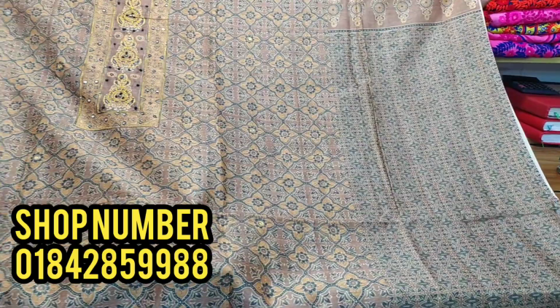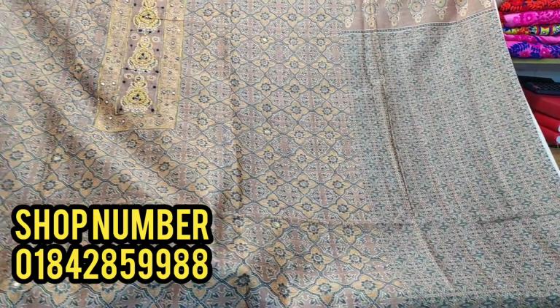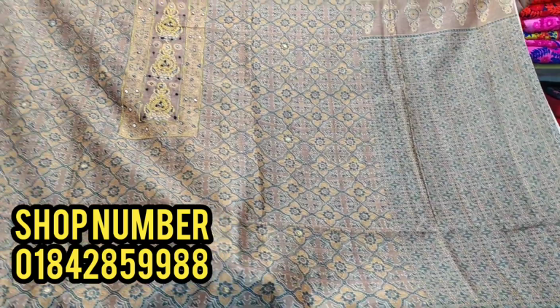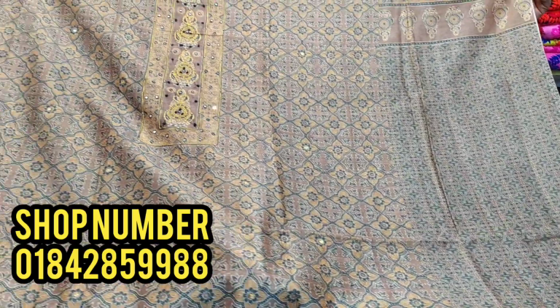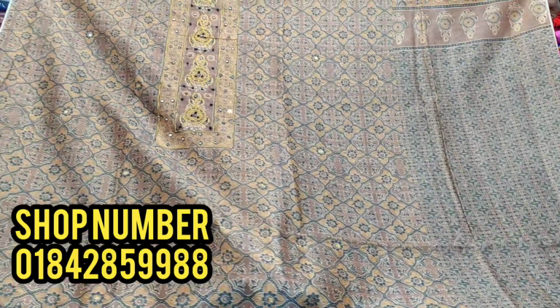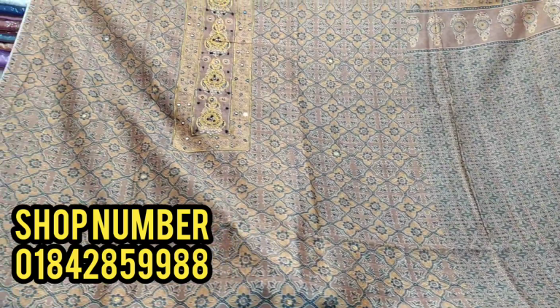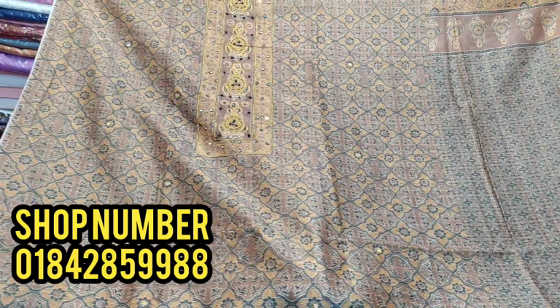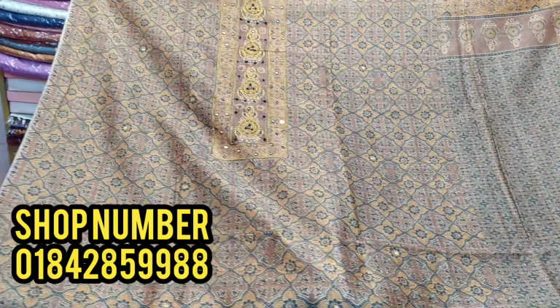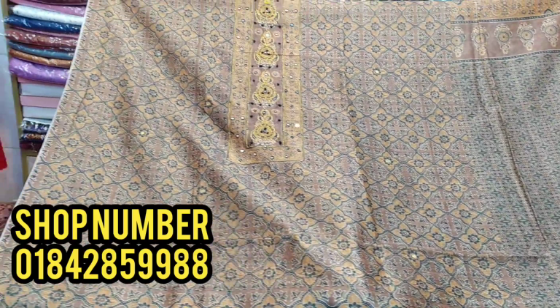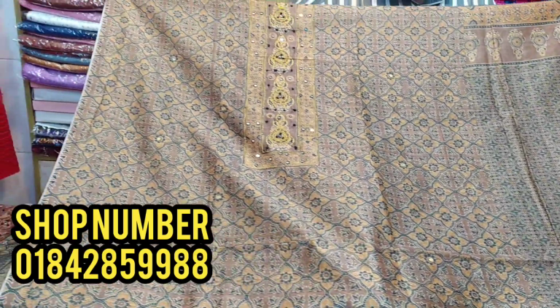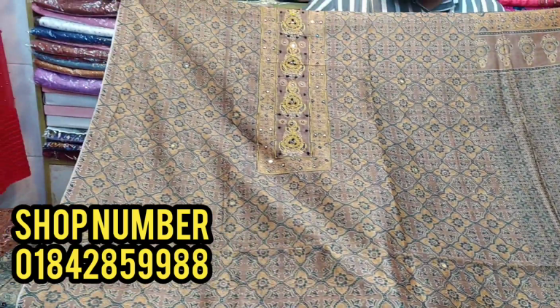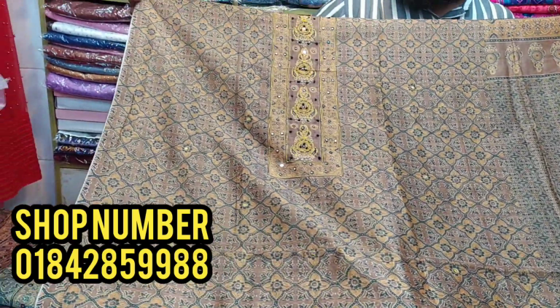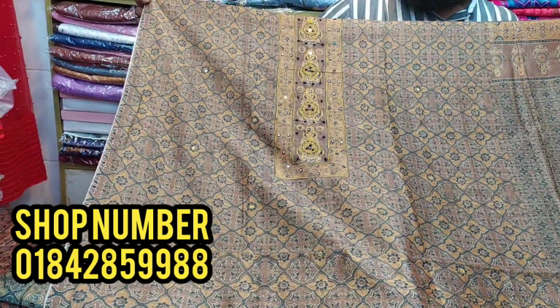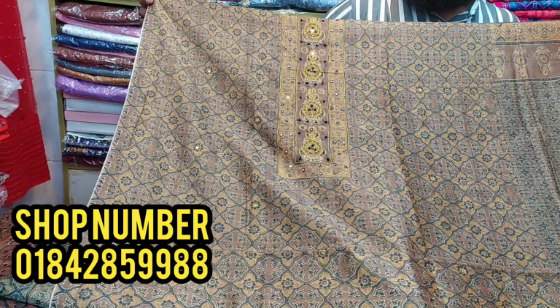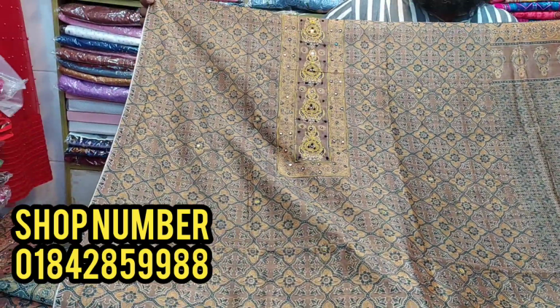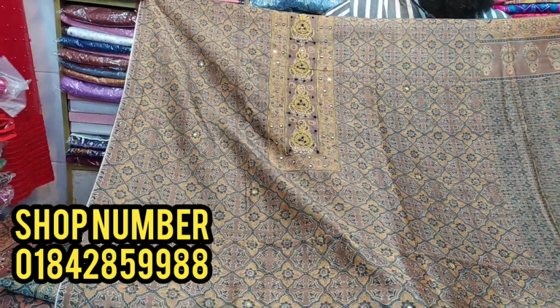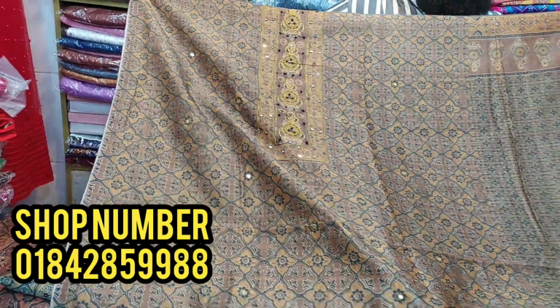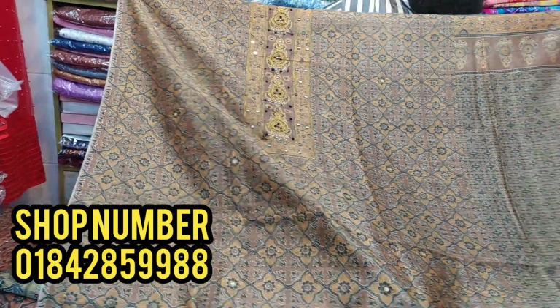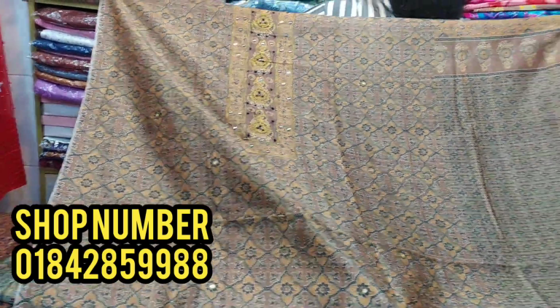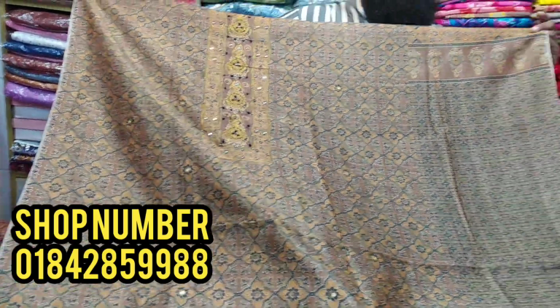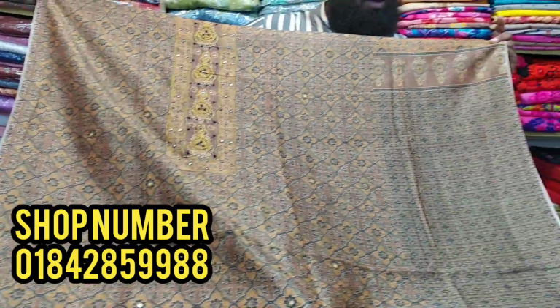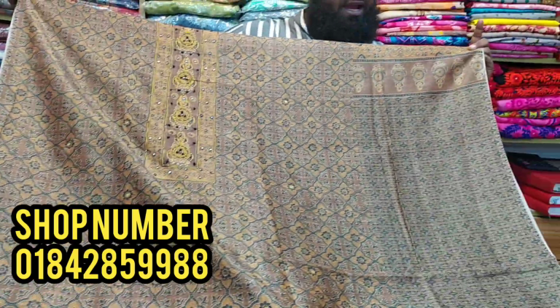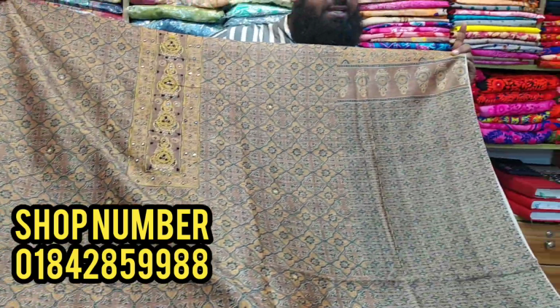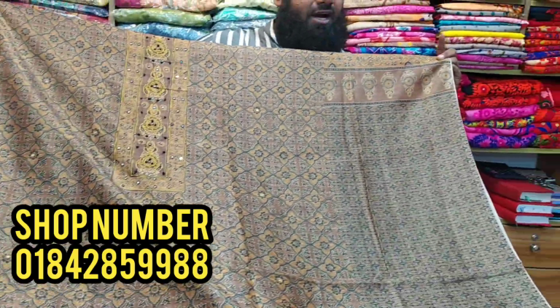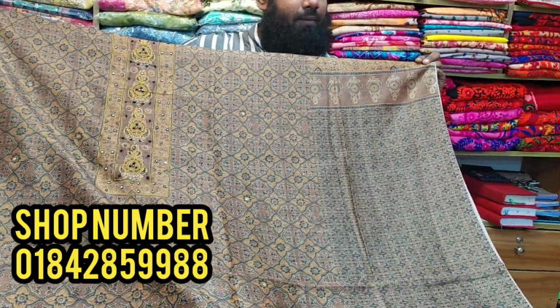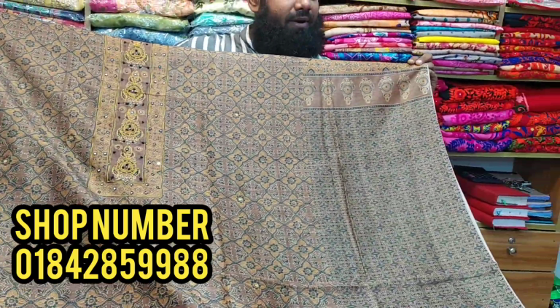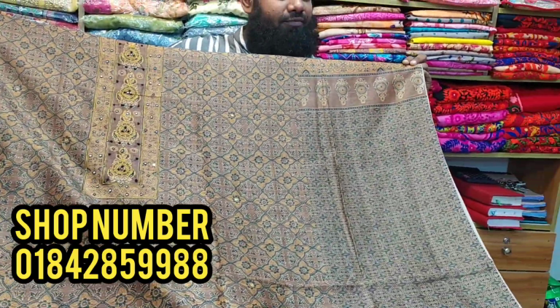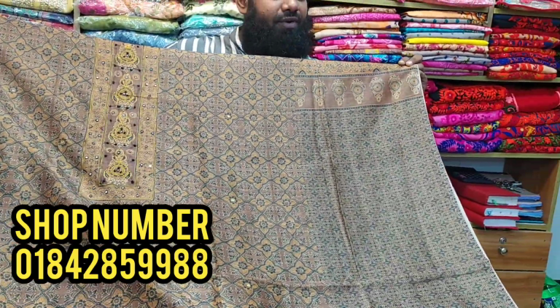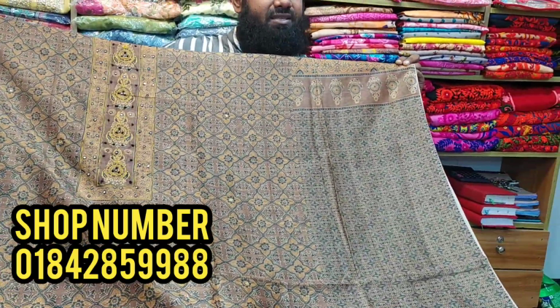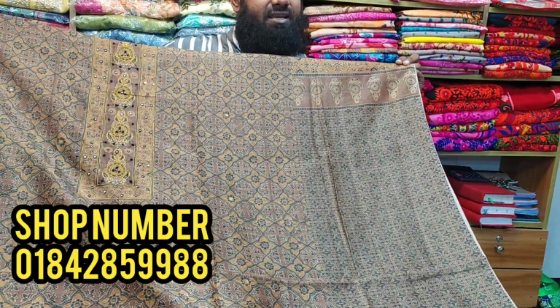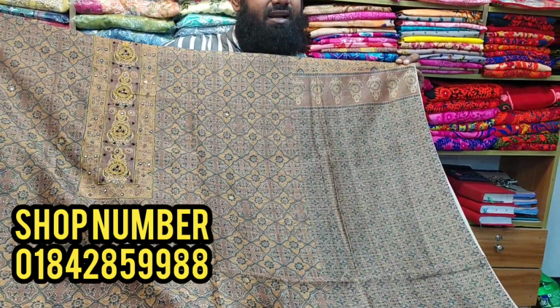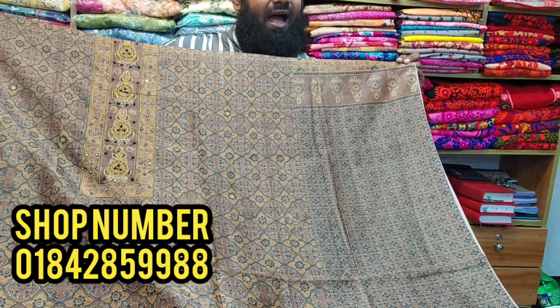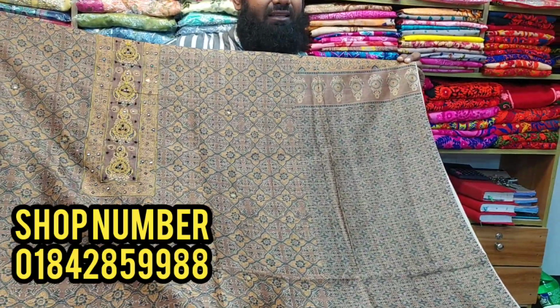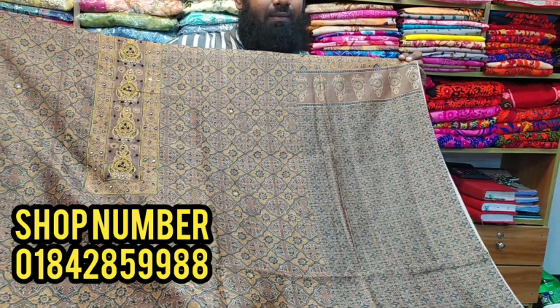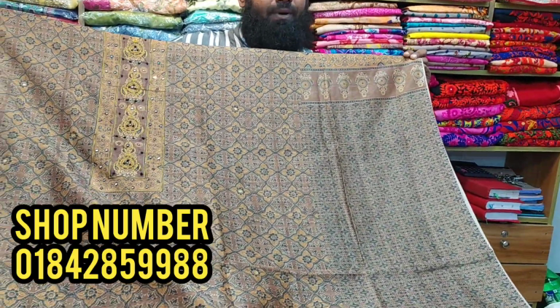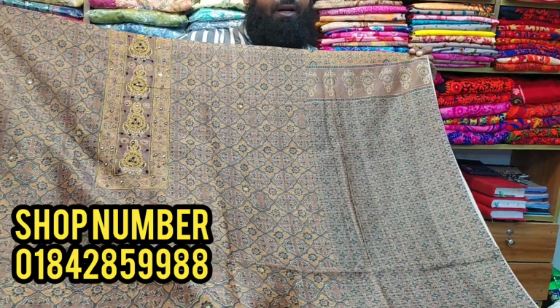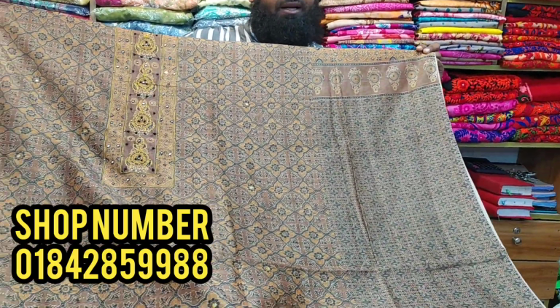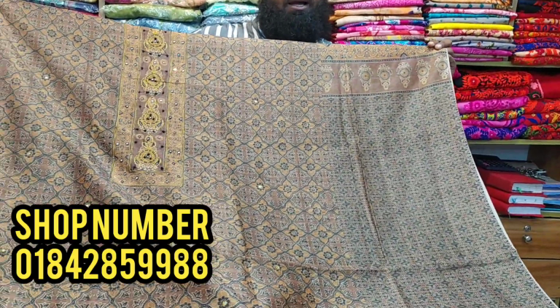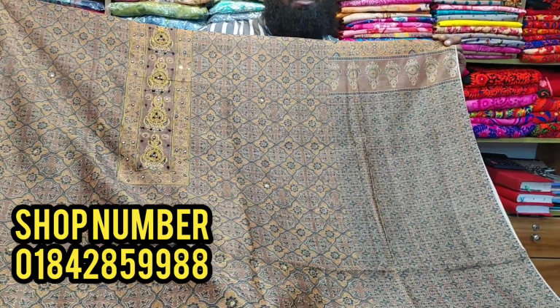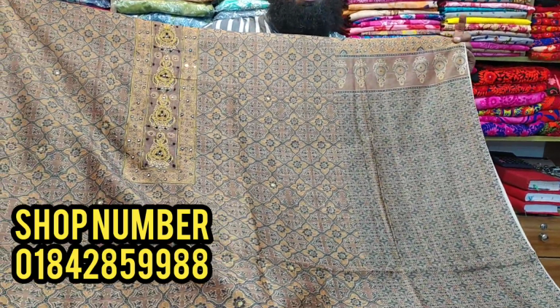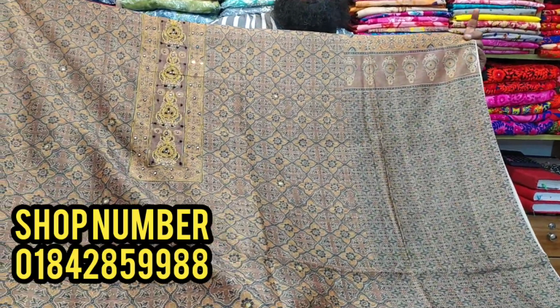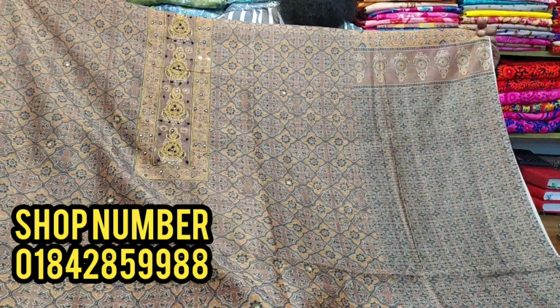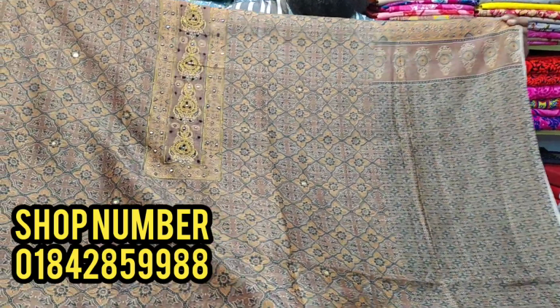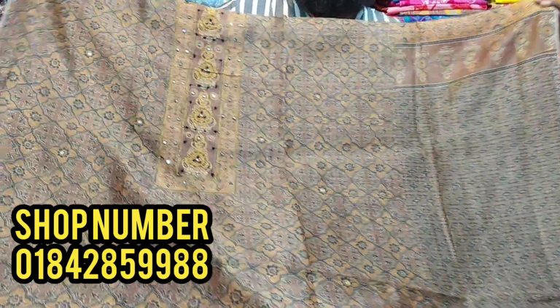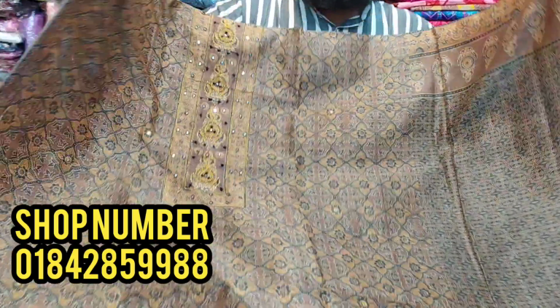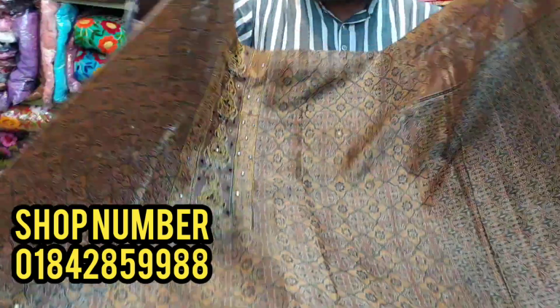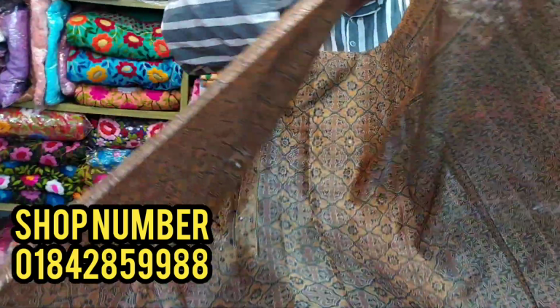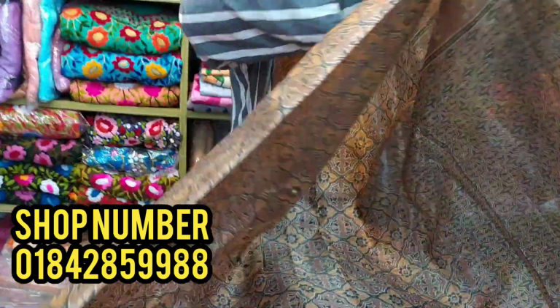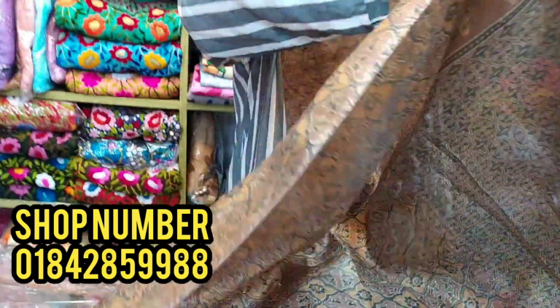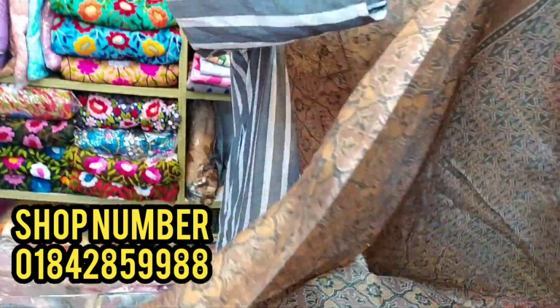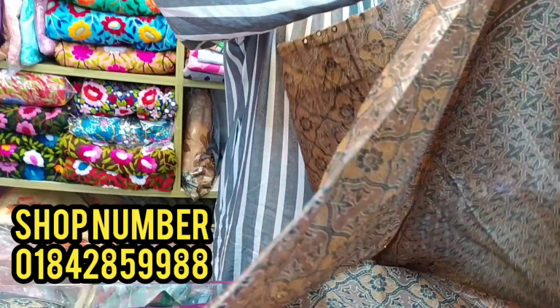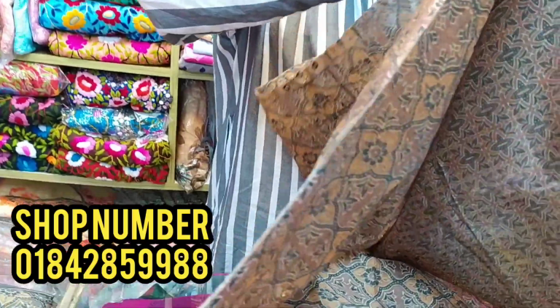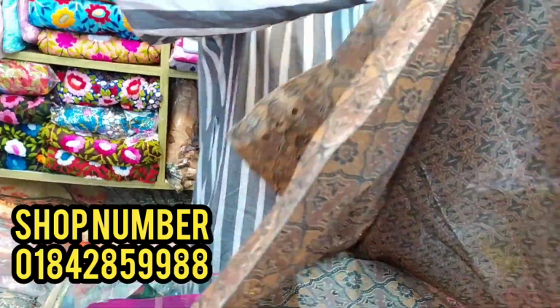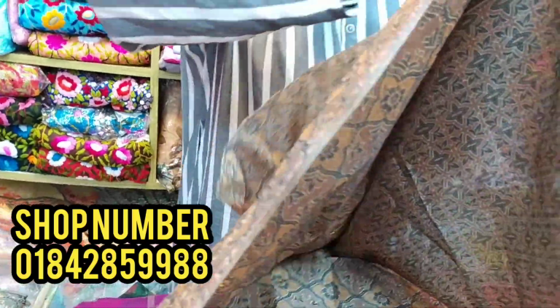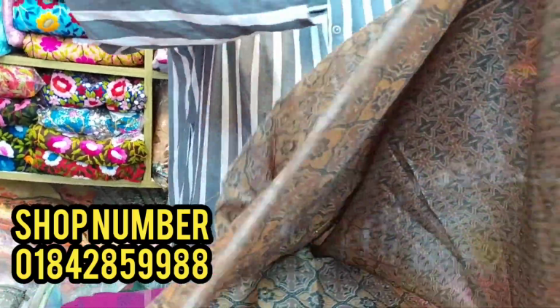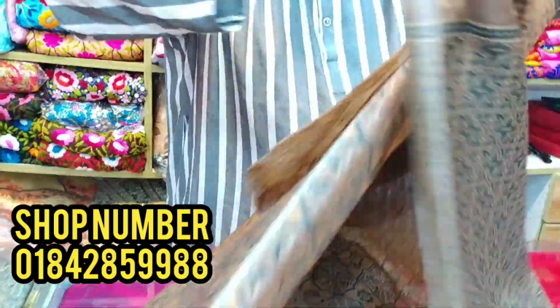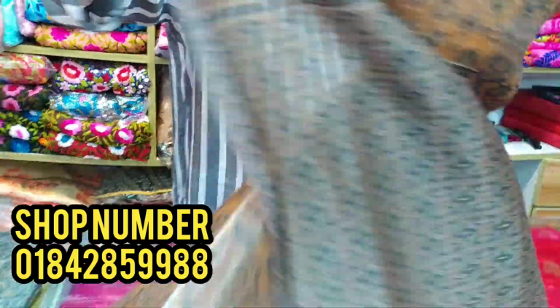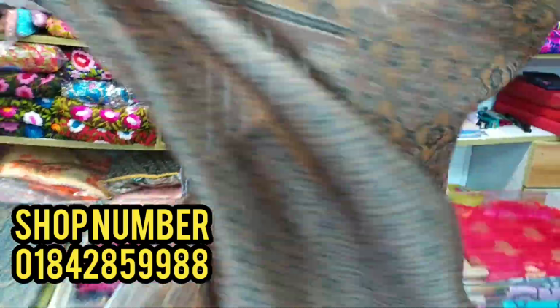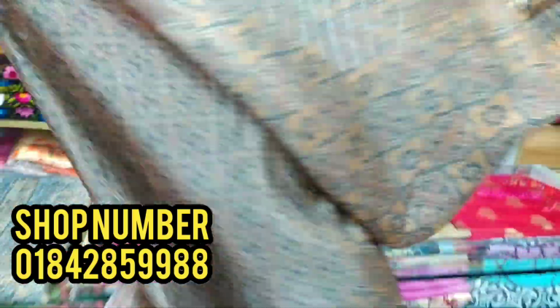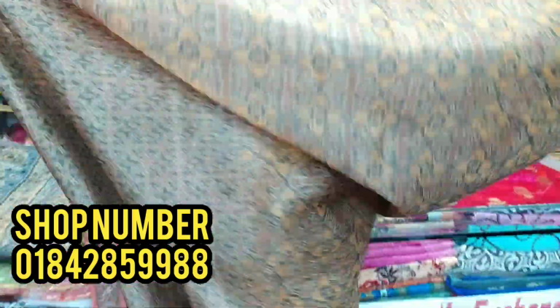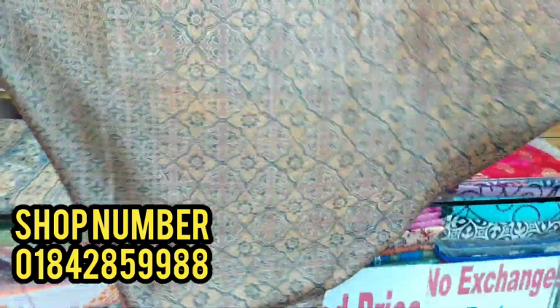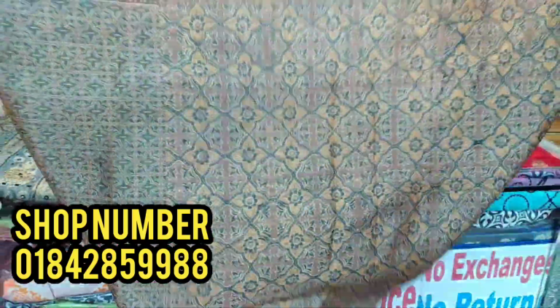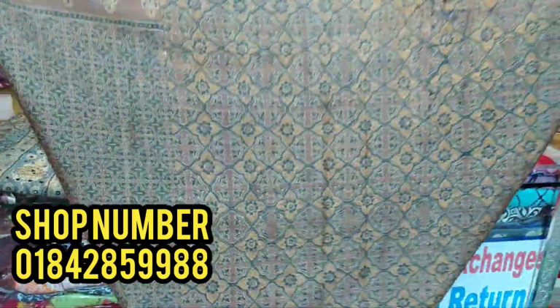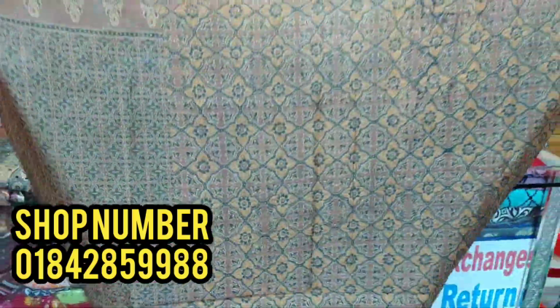They have dresses with a front side and a back side.